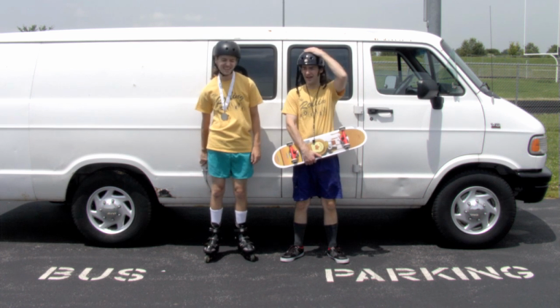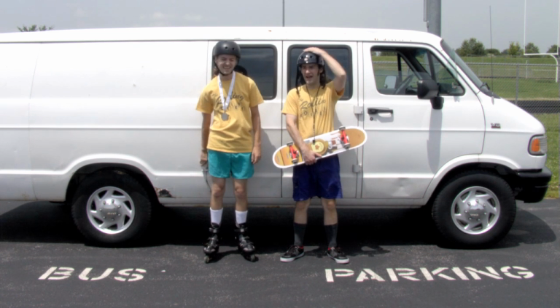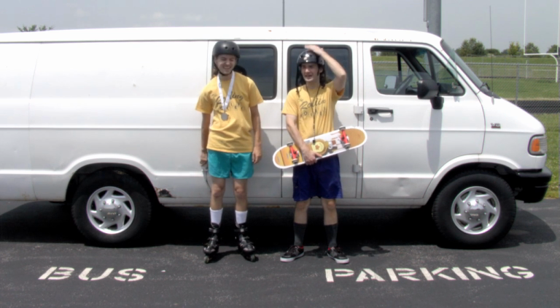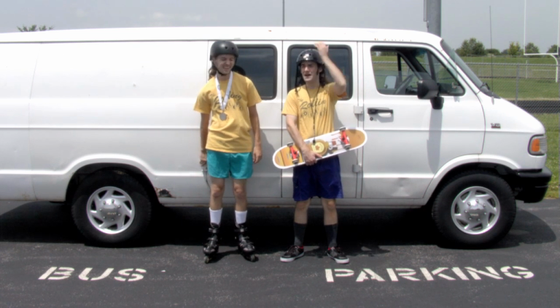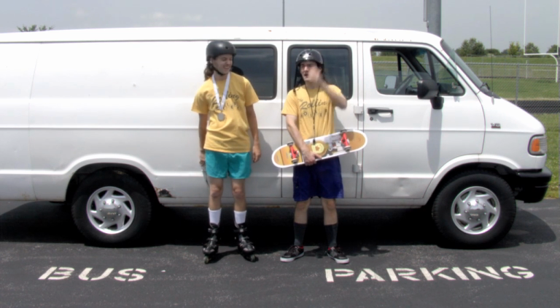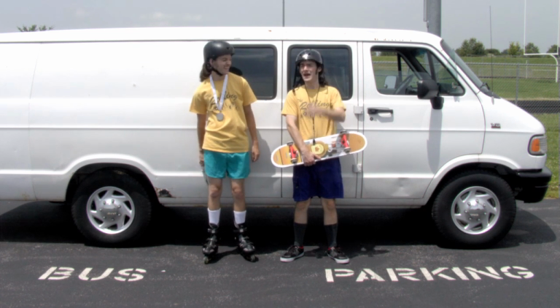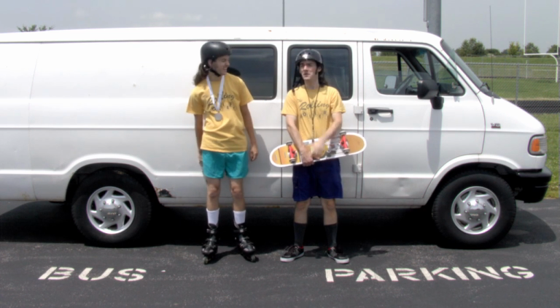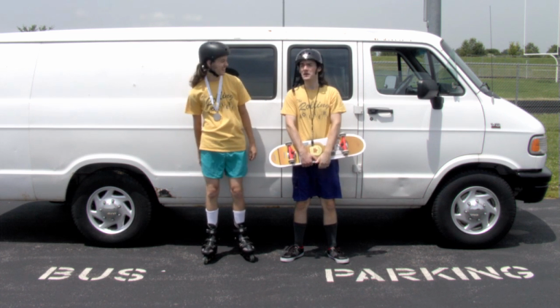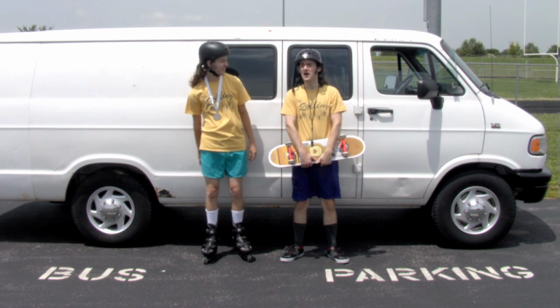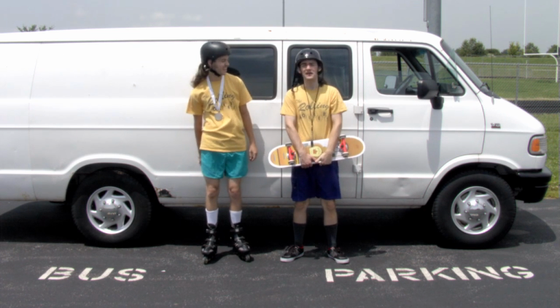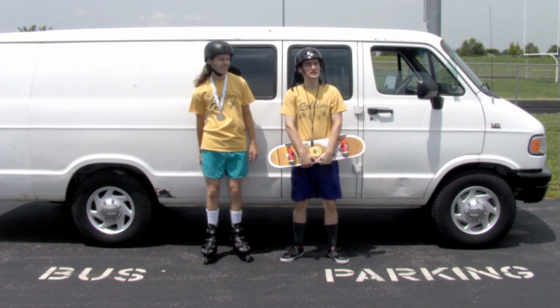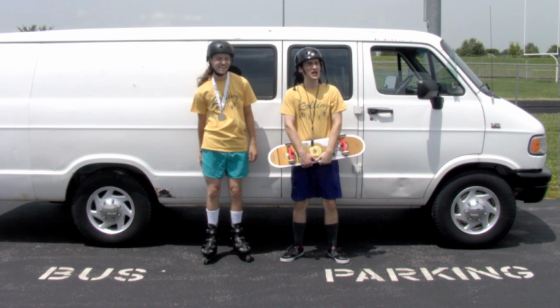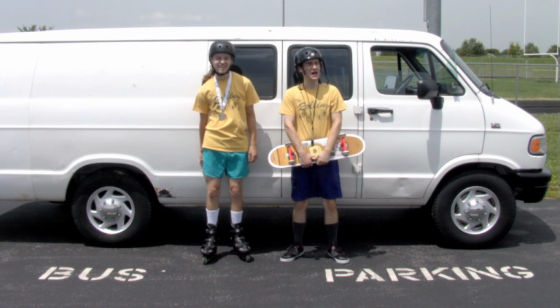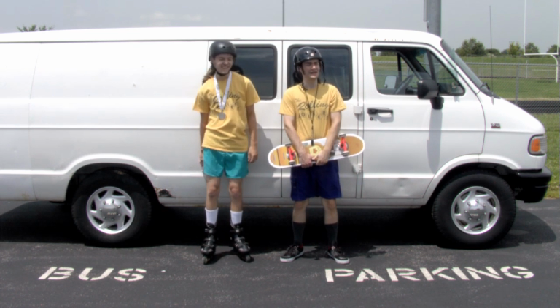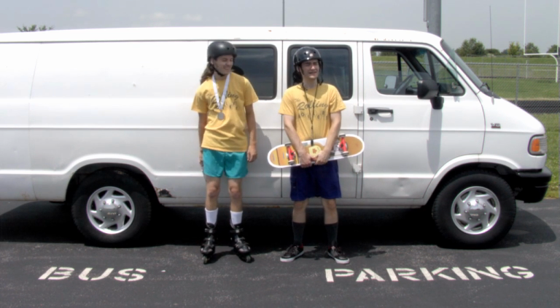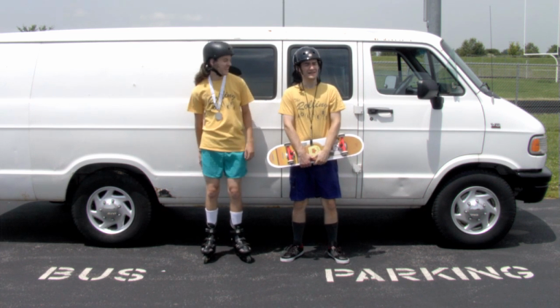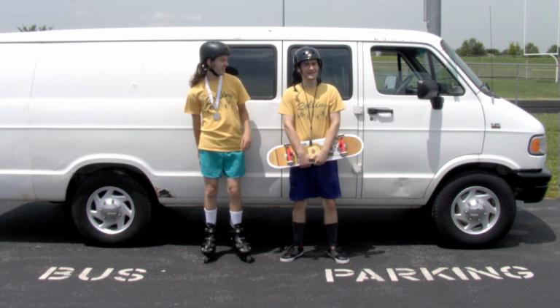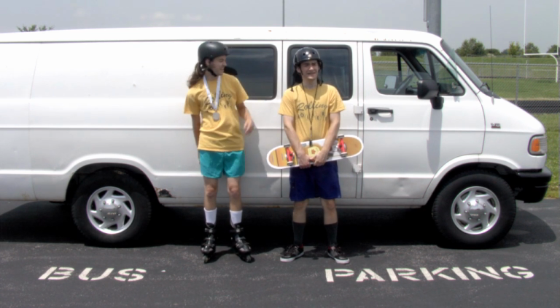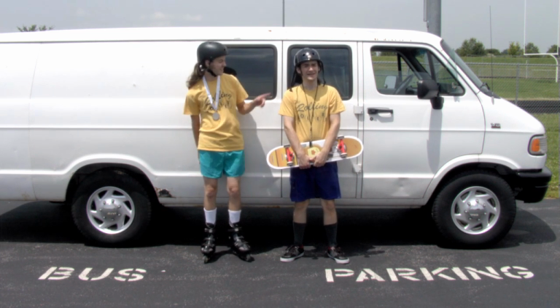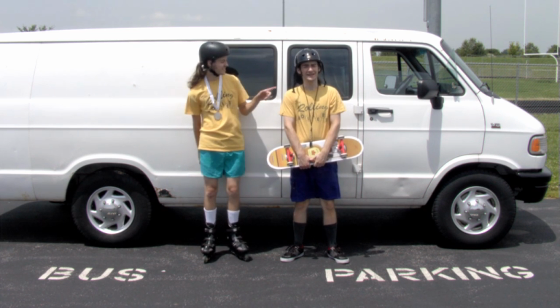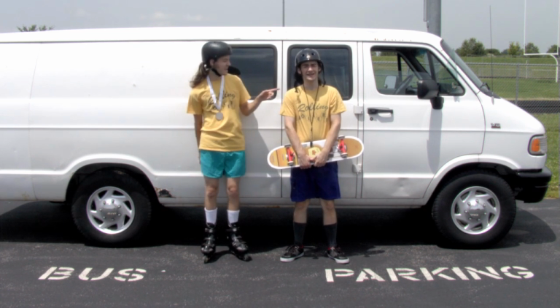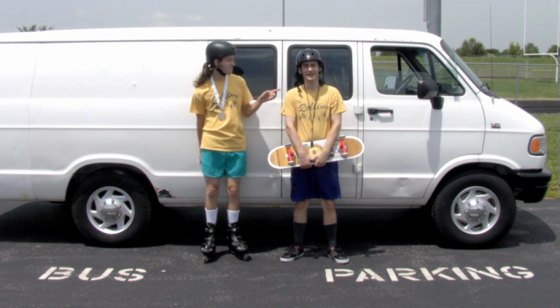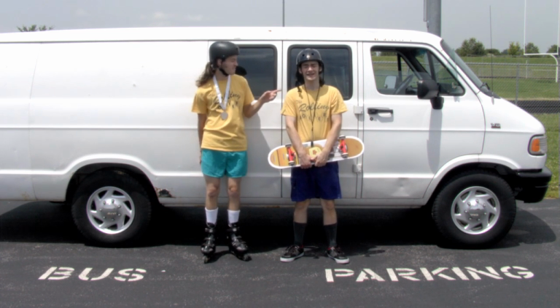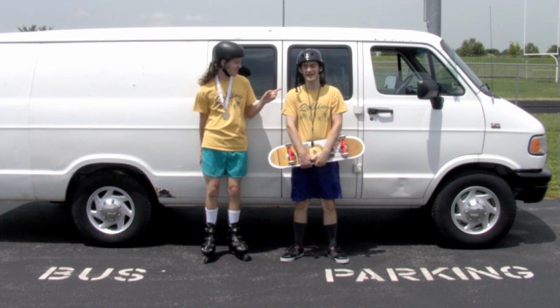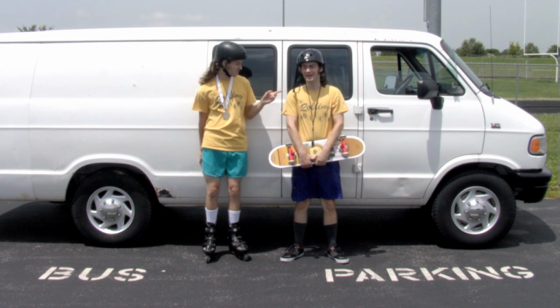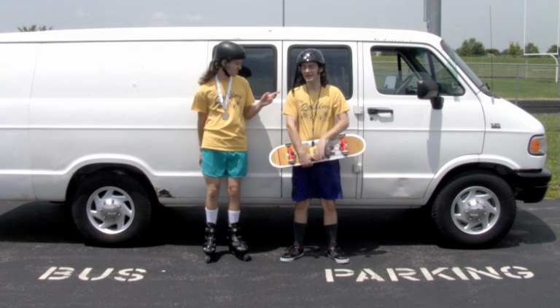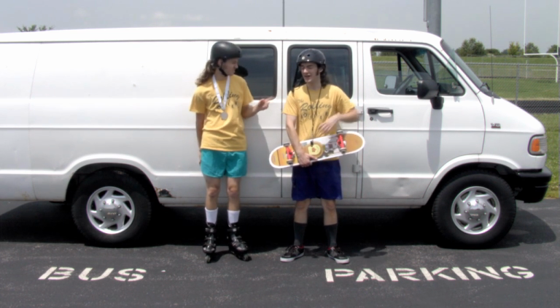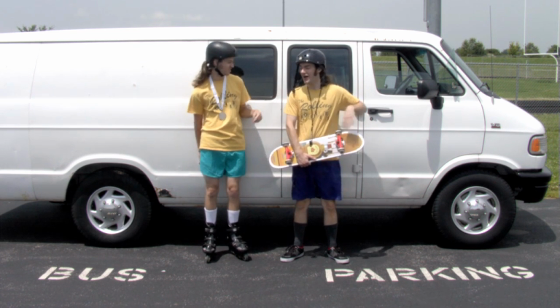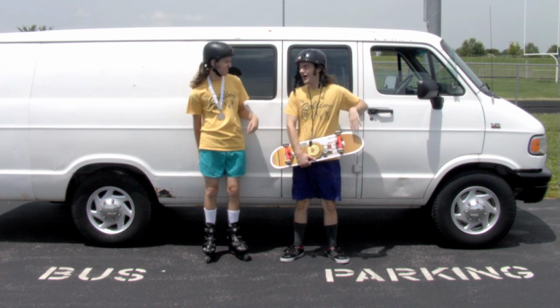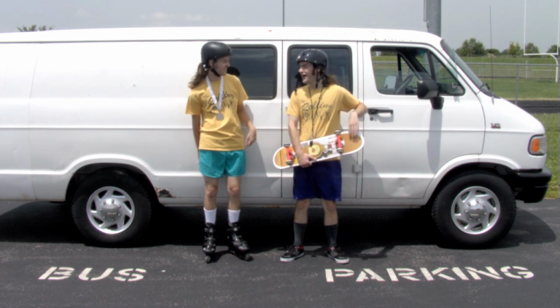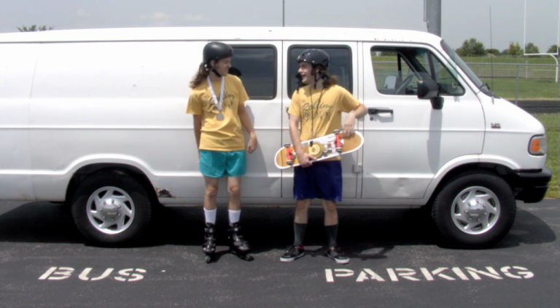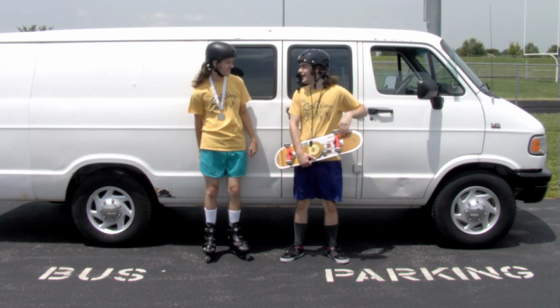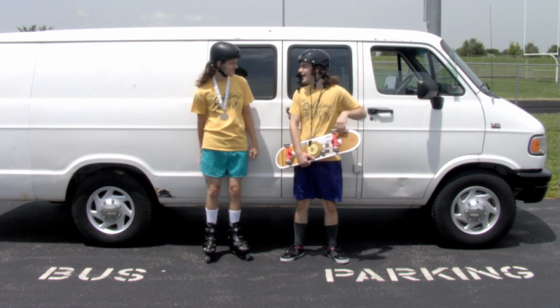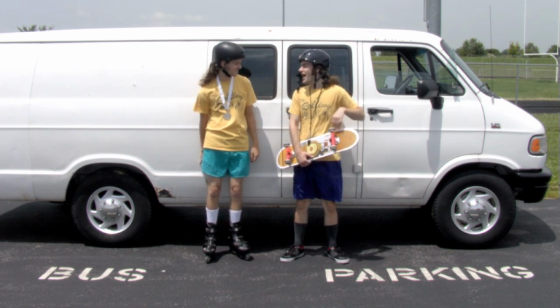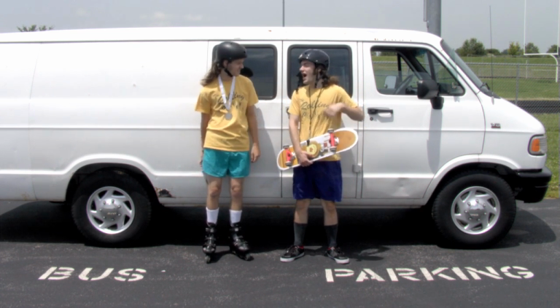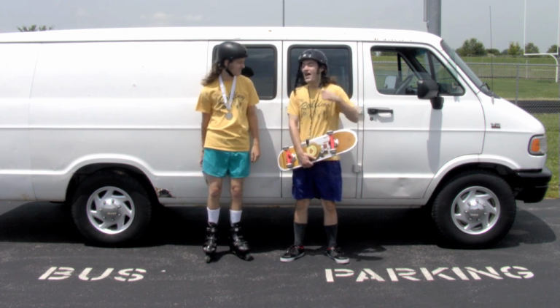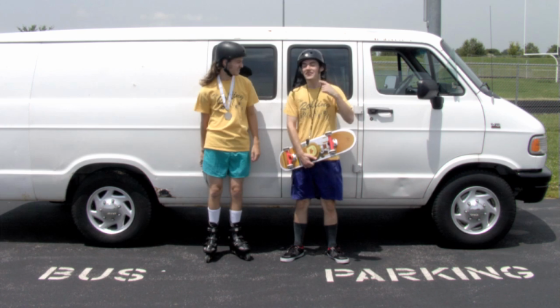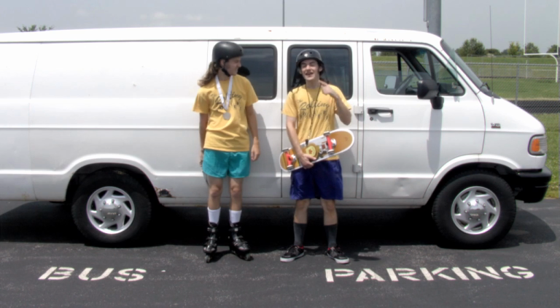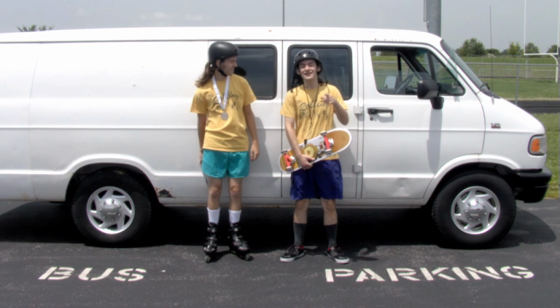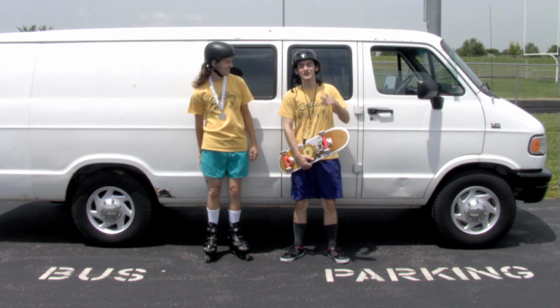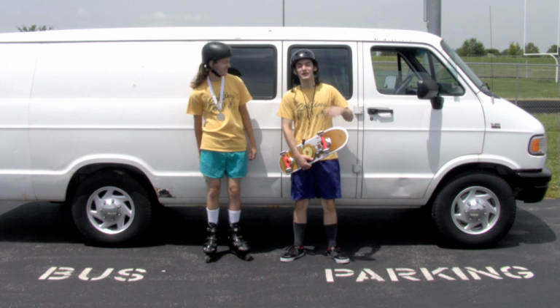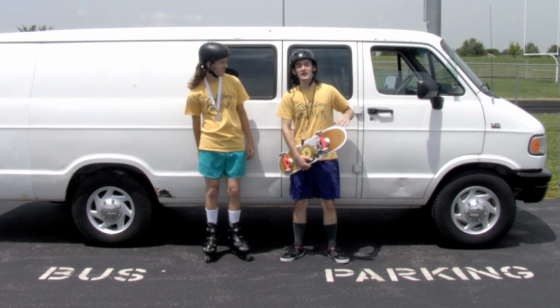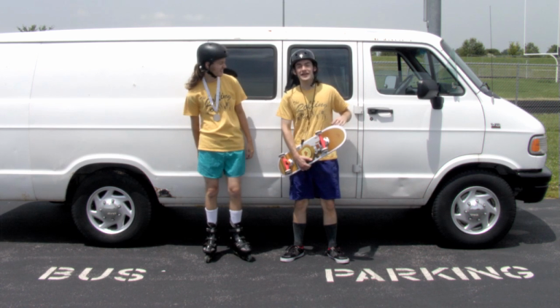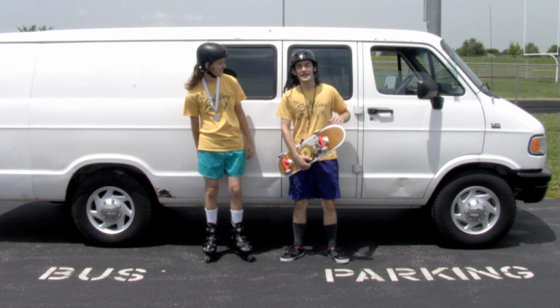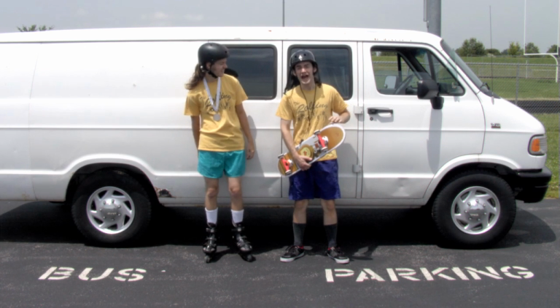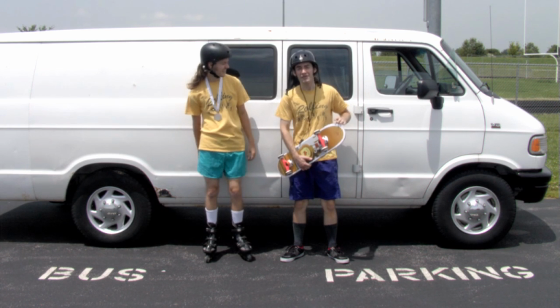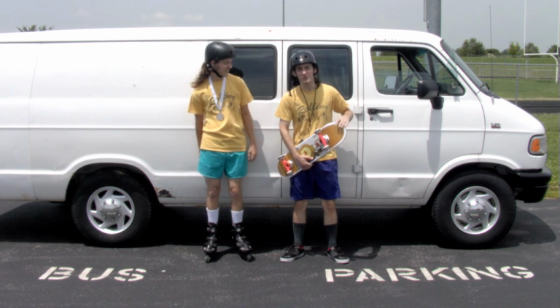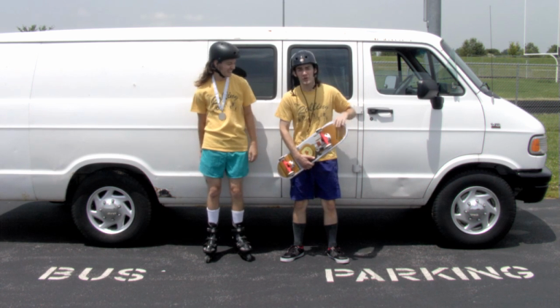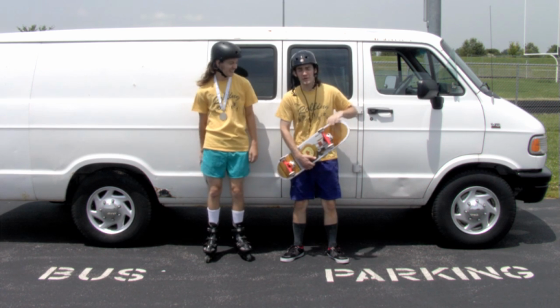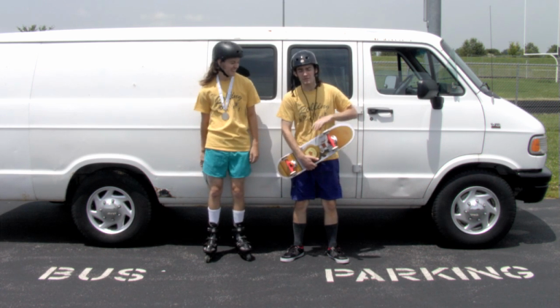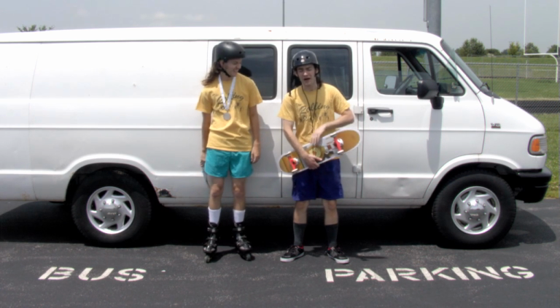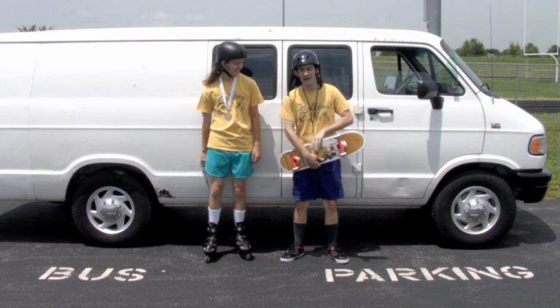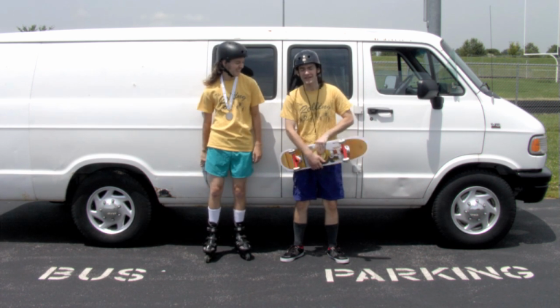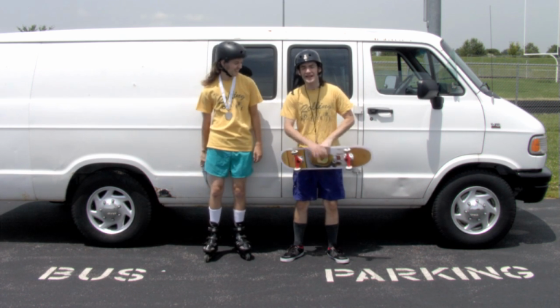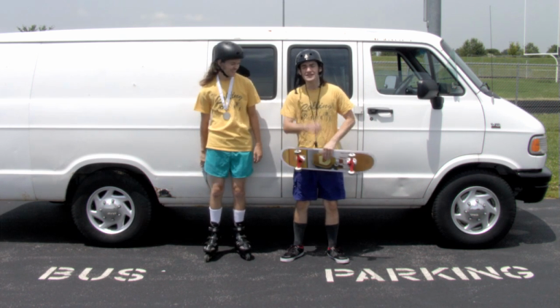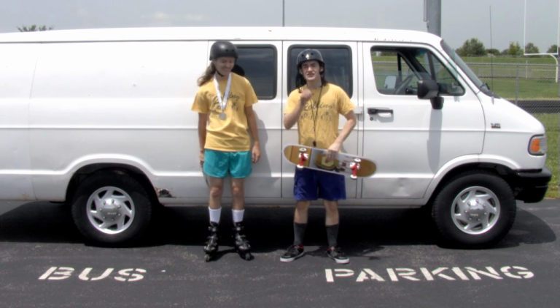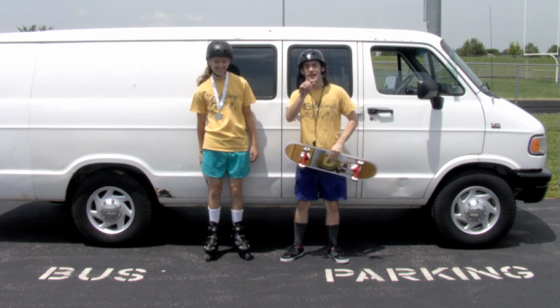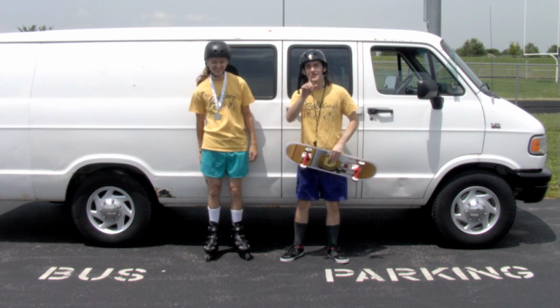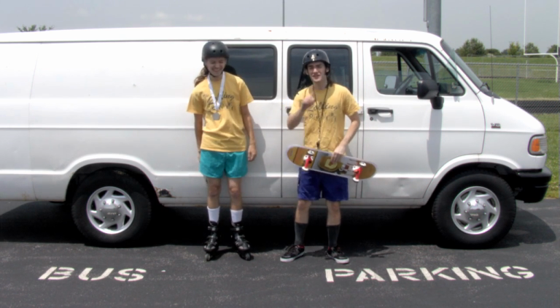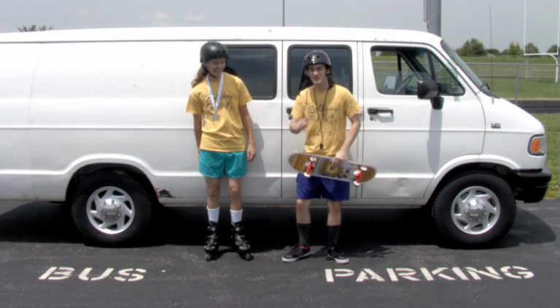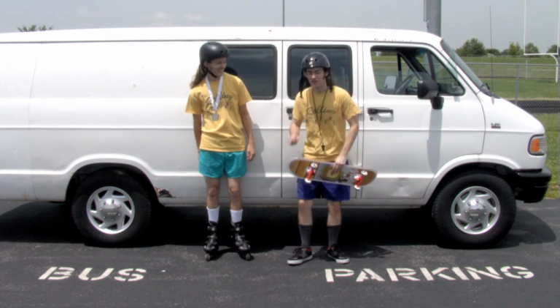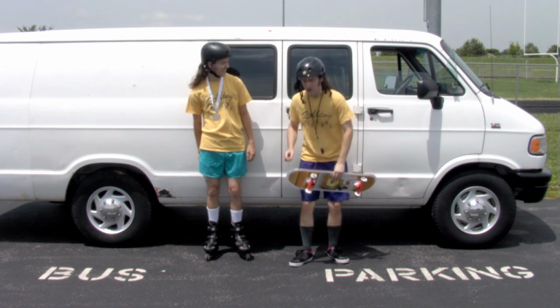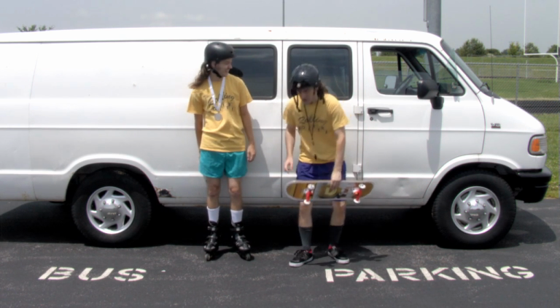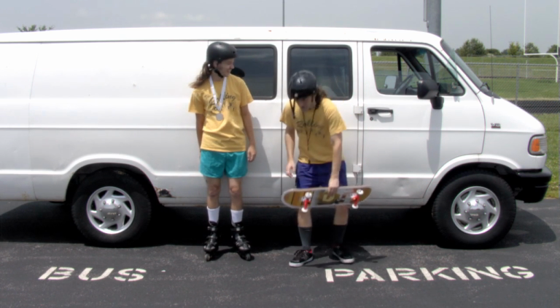I got my helmet on, John. It's not buckled, Cornelius. Thanks for looking out for me, buddy. Safety first.